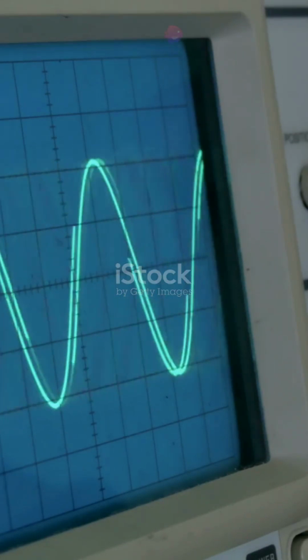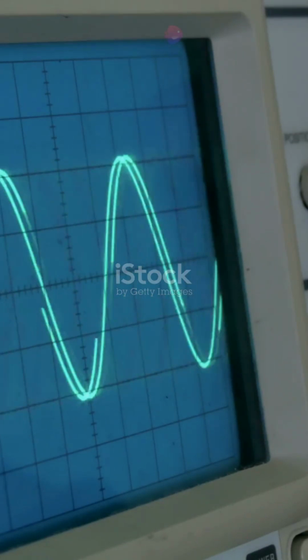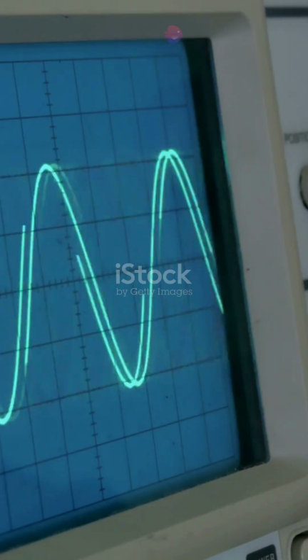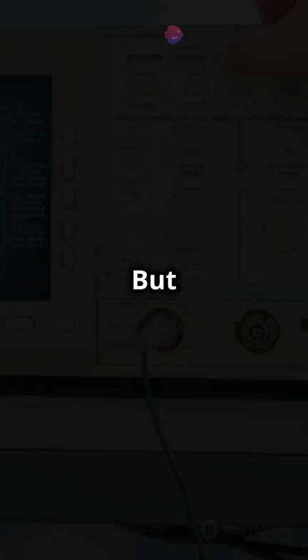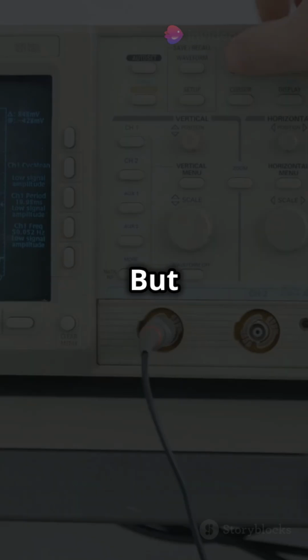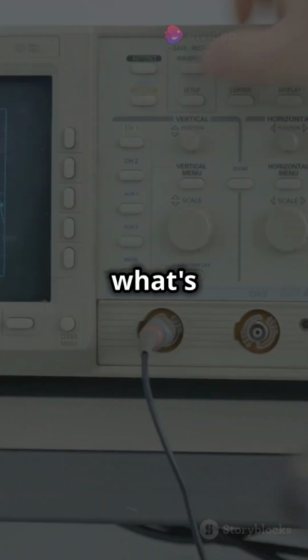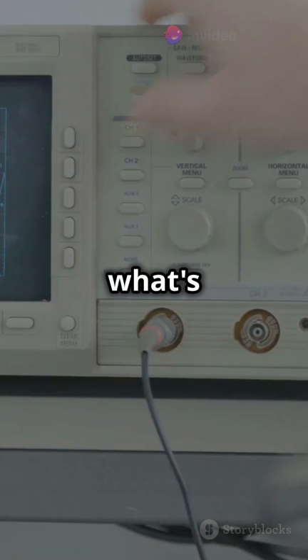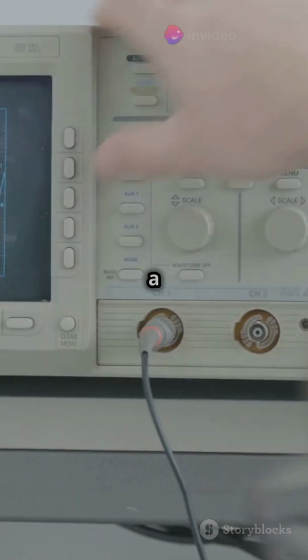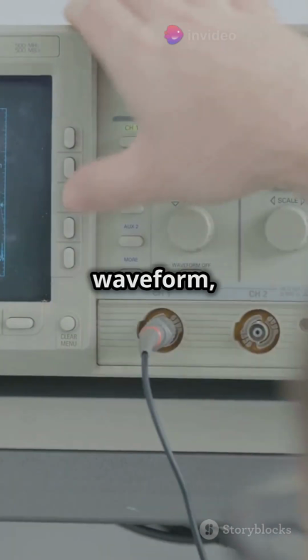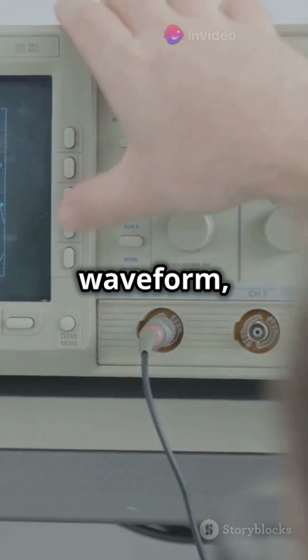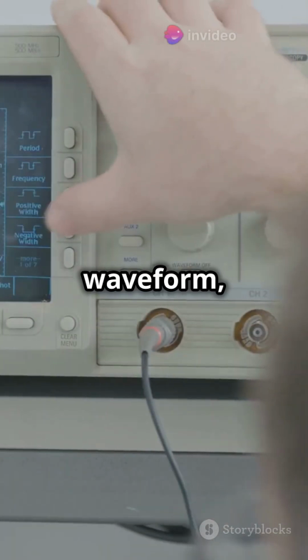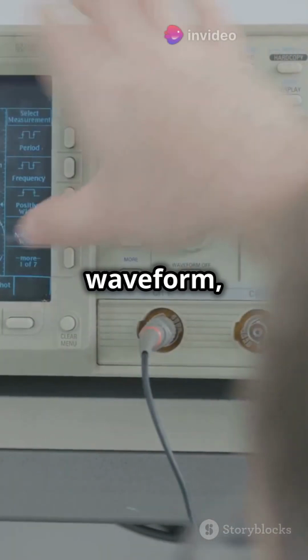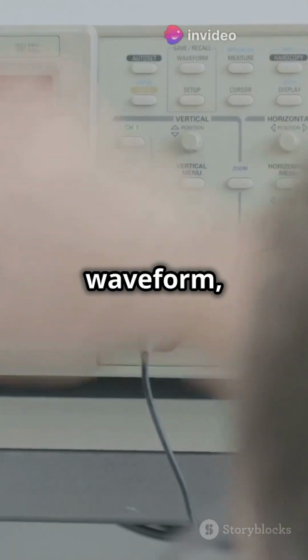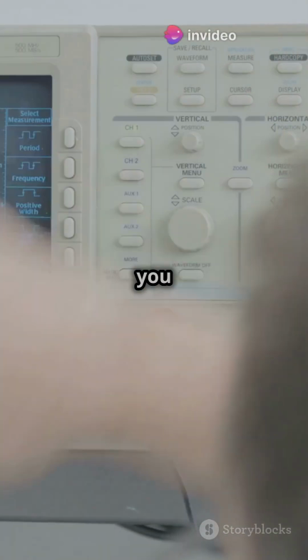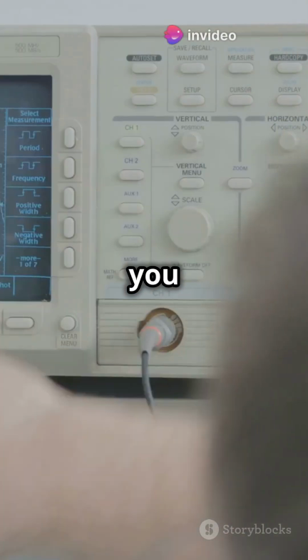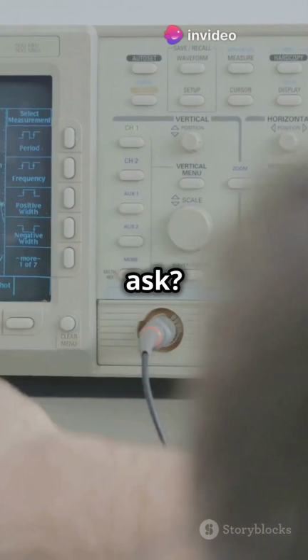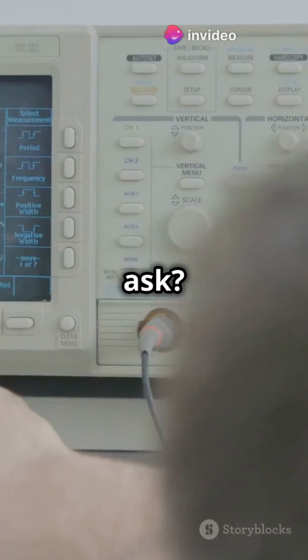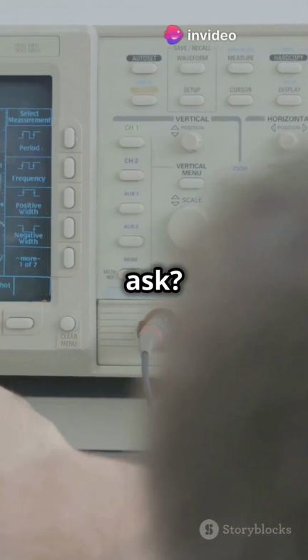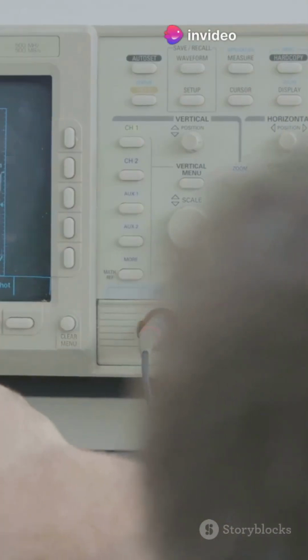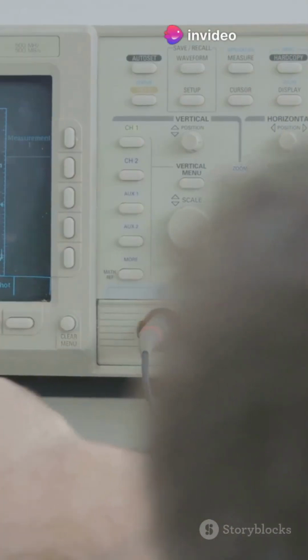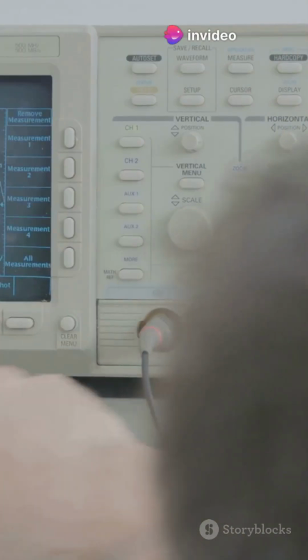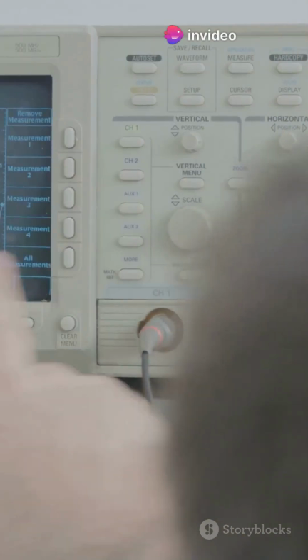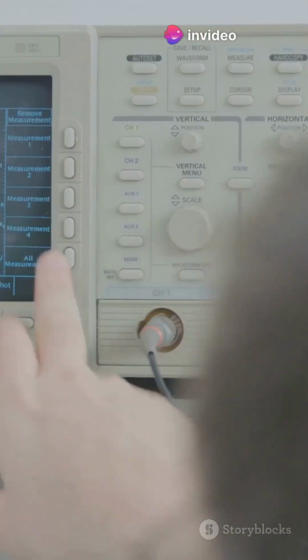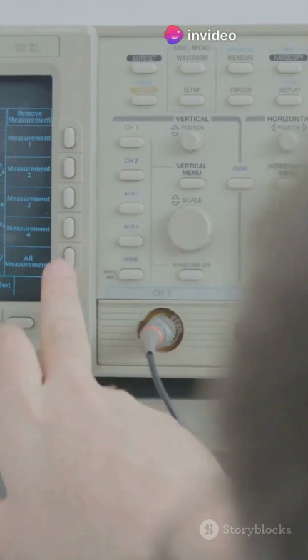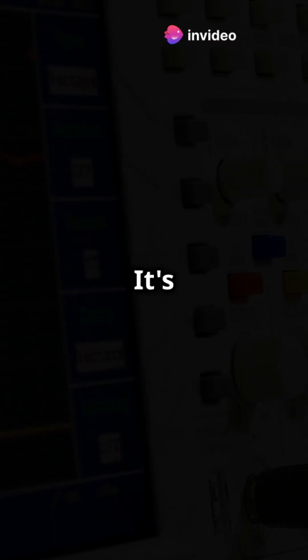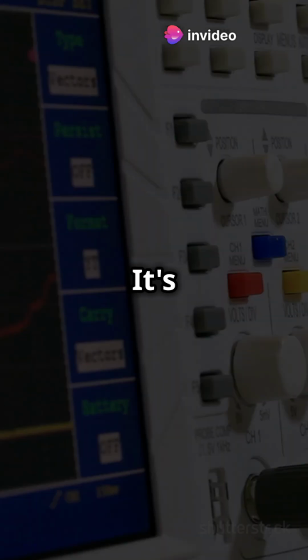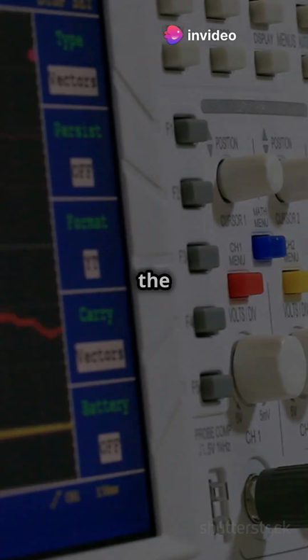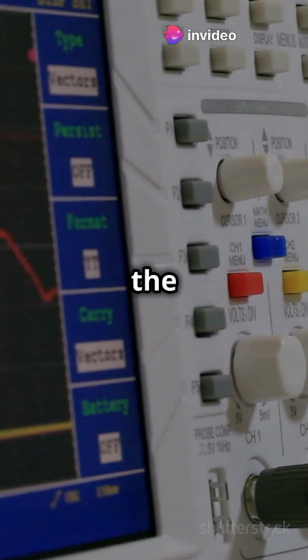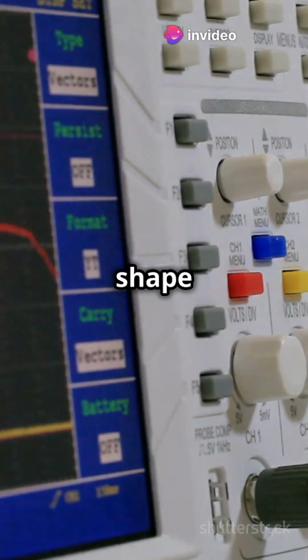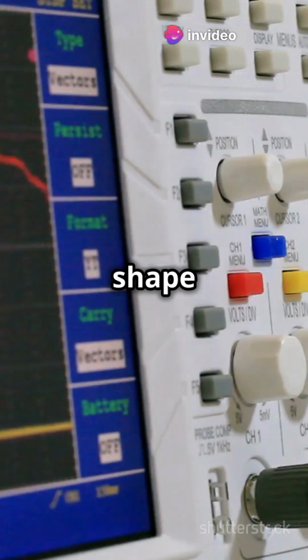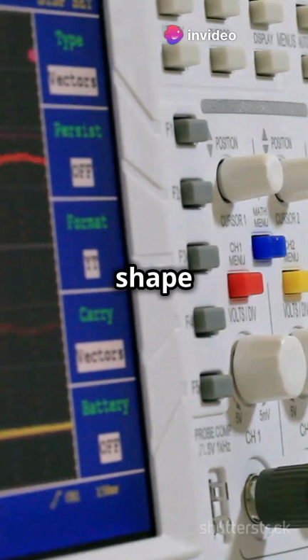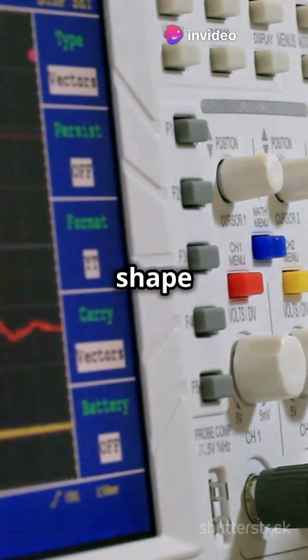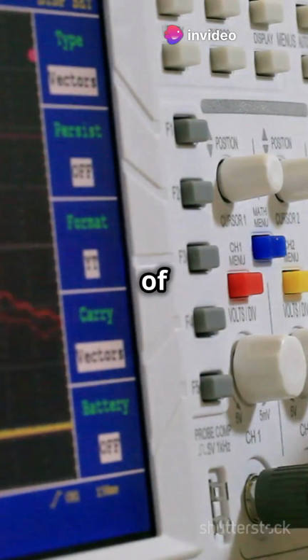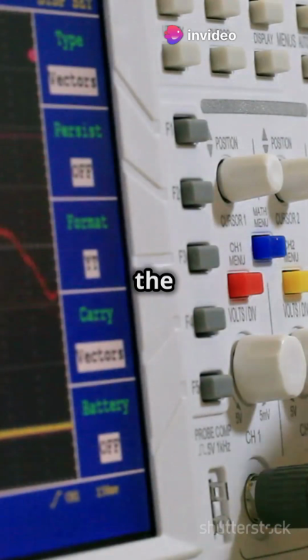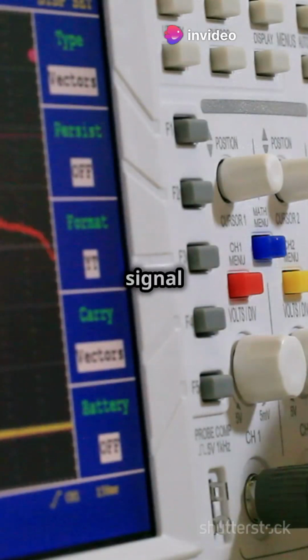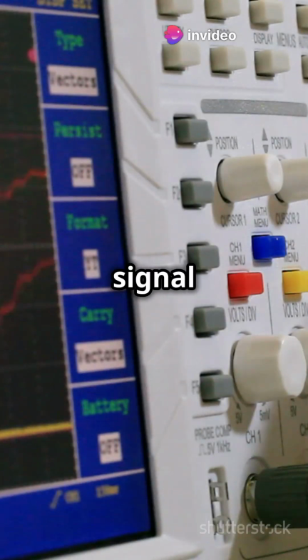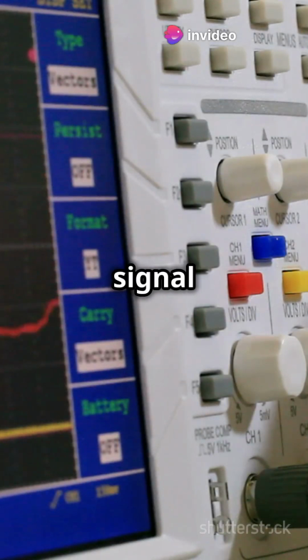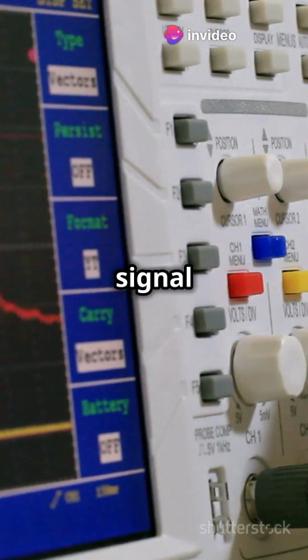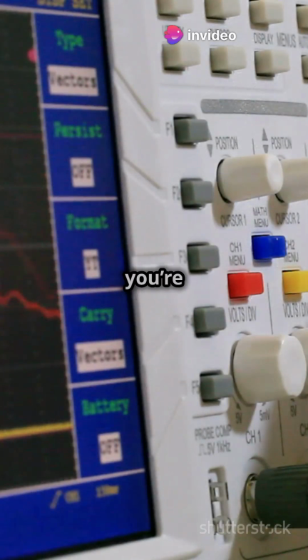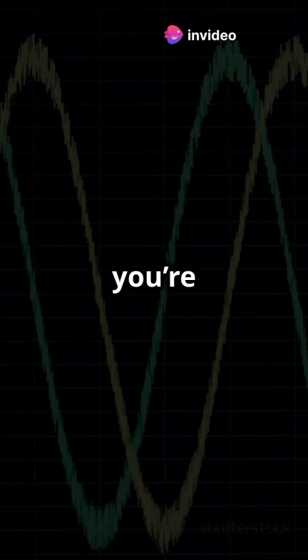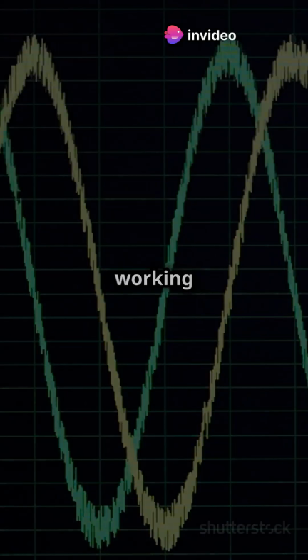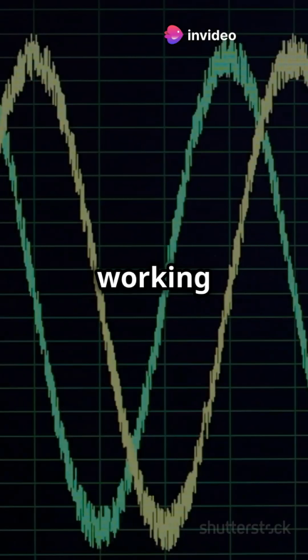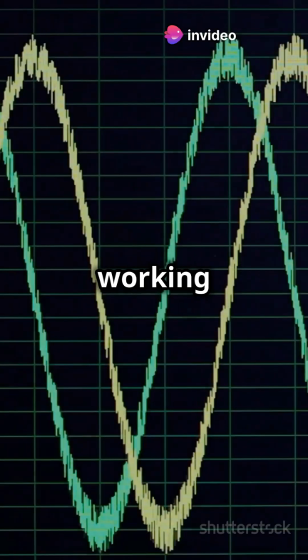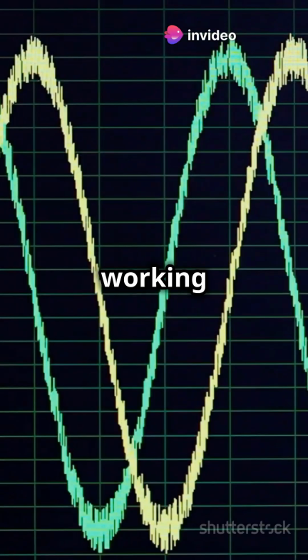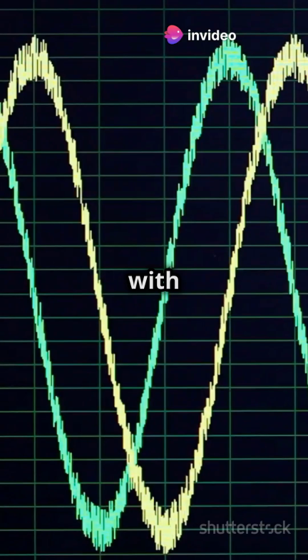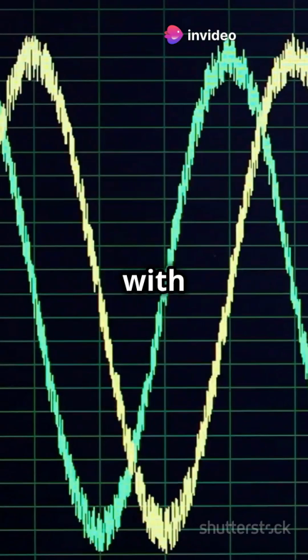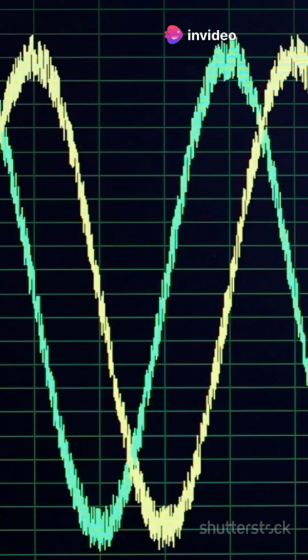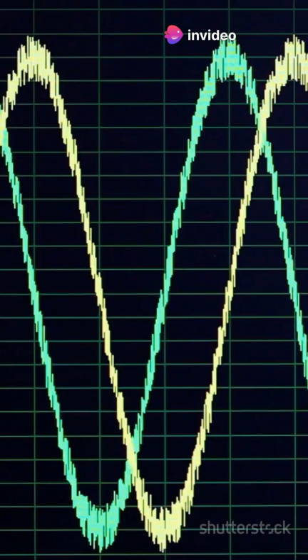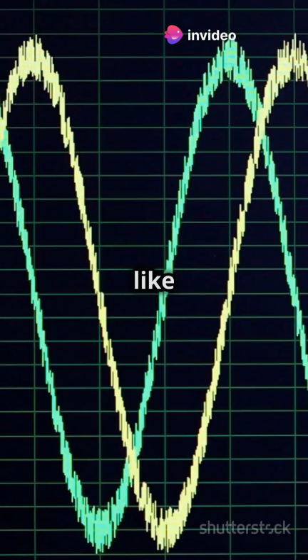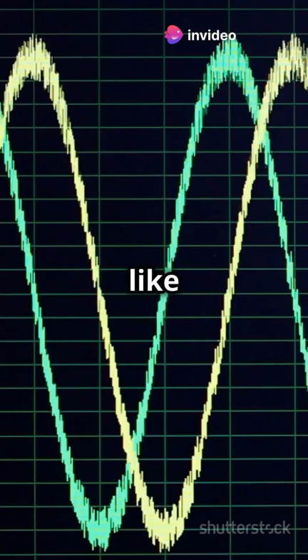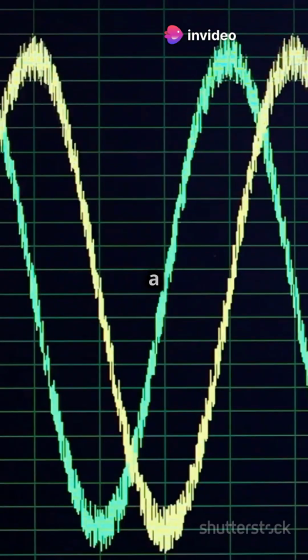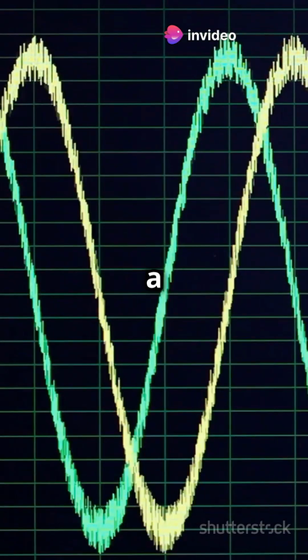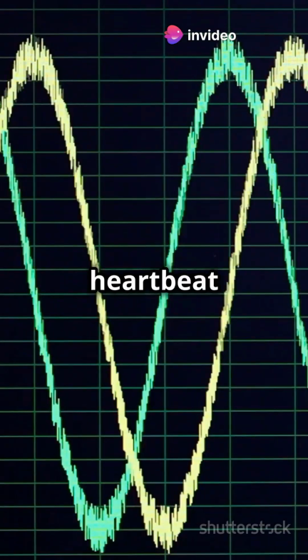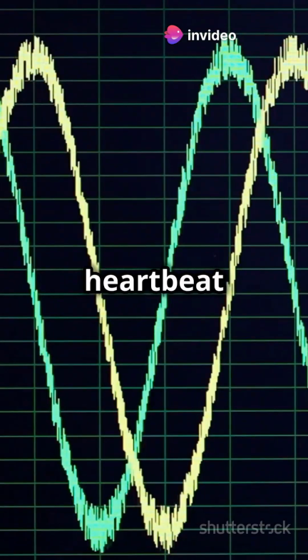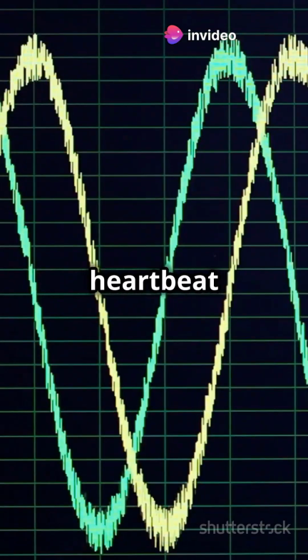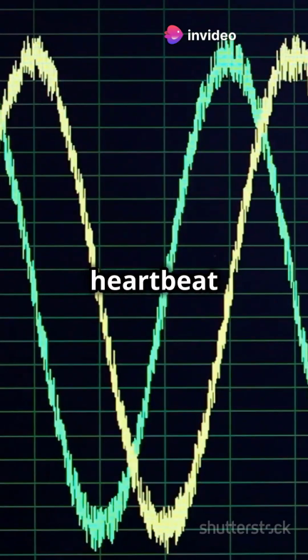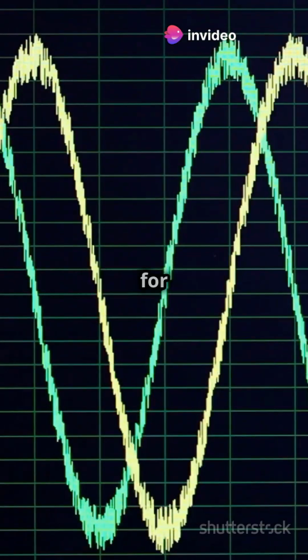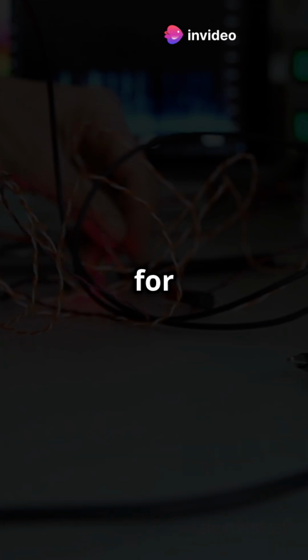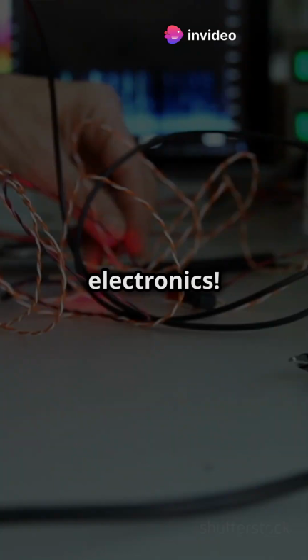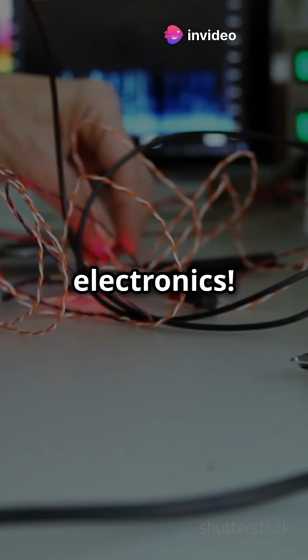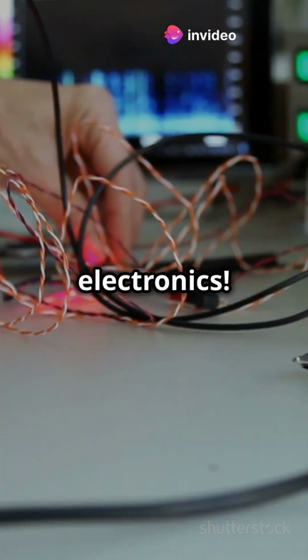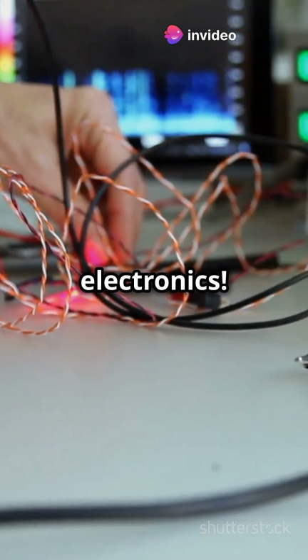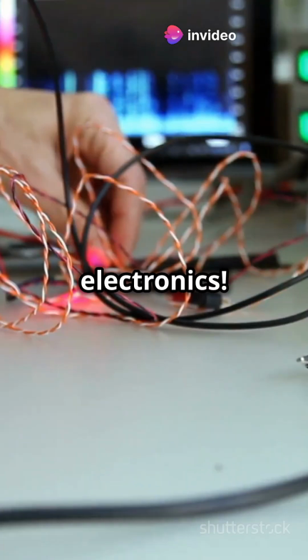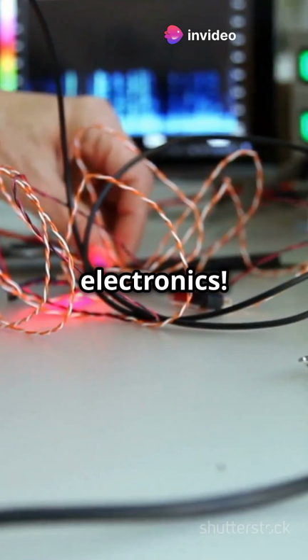But what's a waveform, you ask? It's the shape of the signal you're working with, like a heartbeat for electronics.